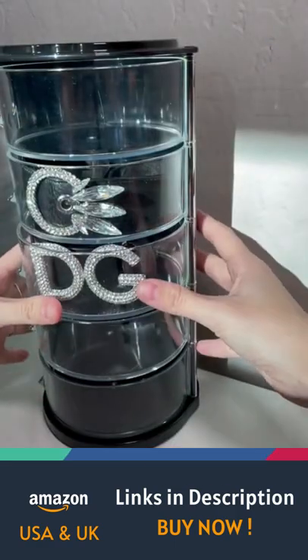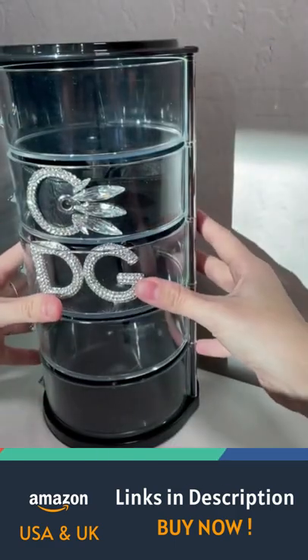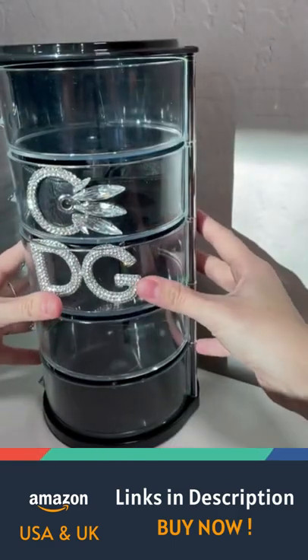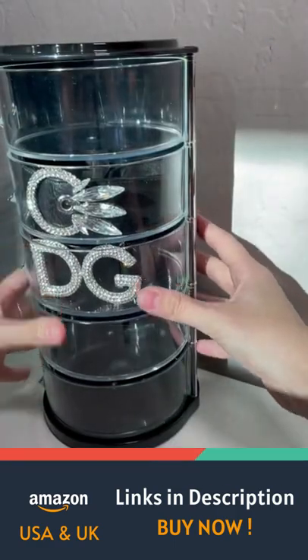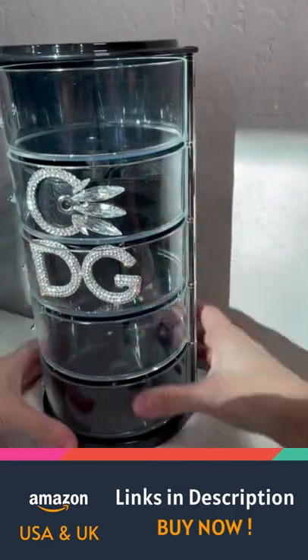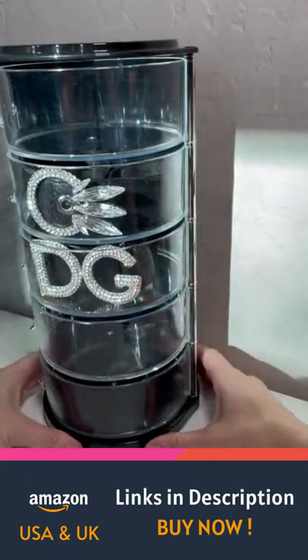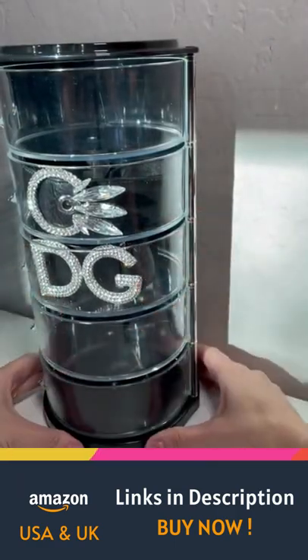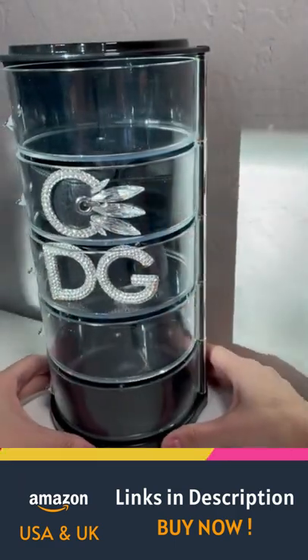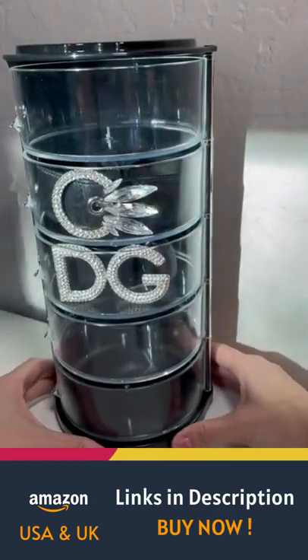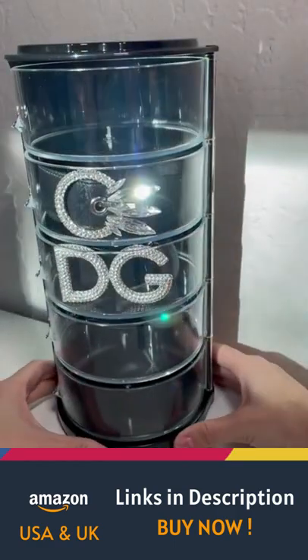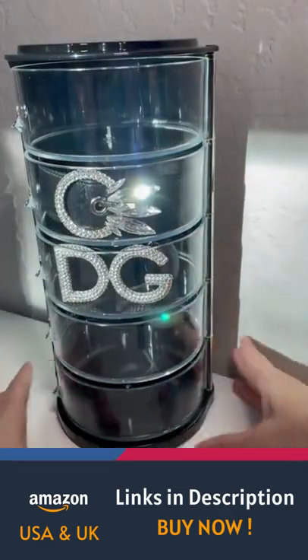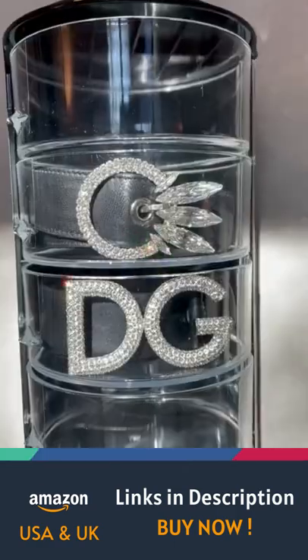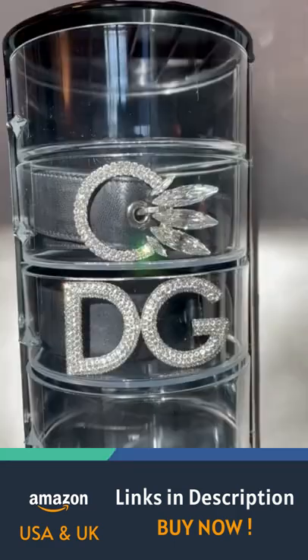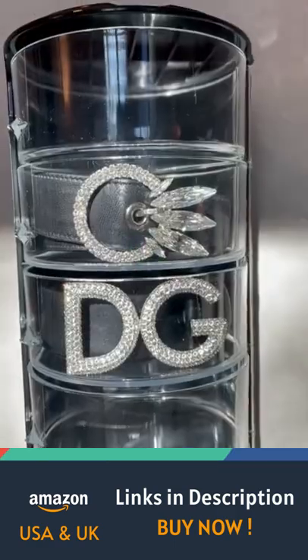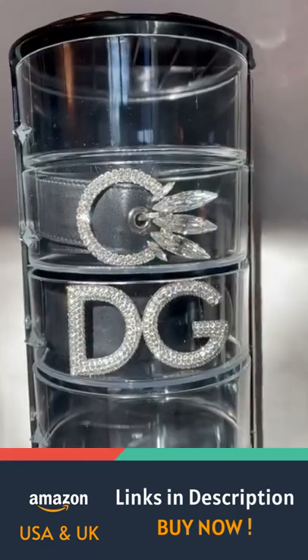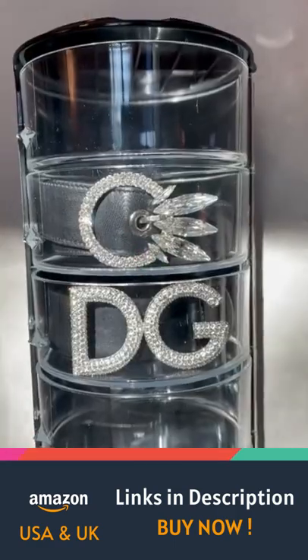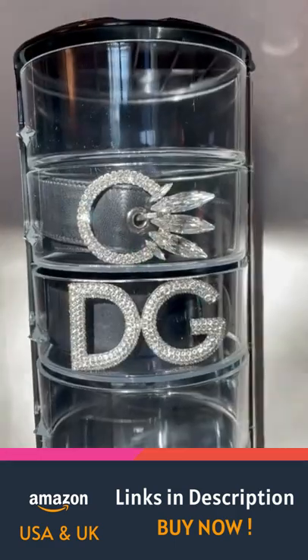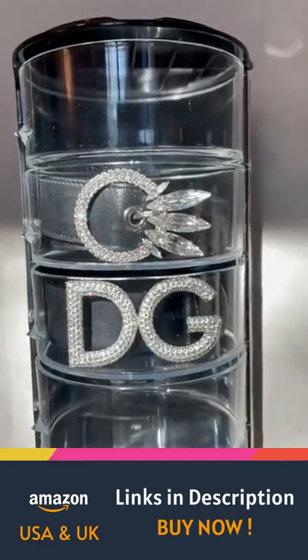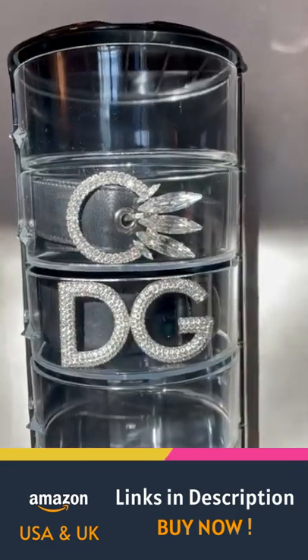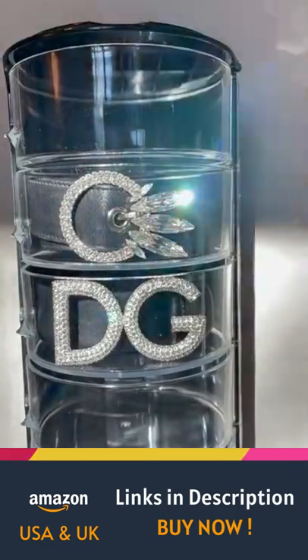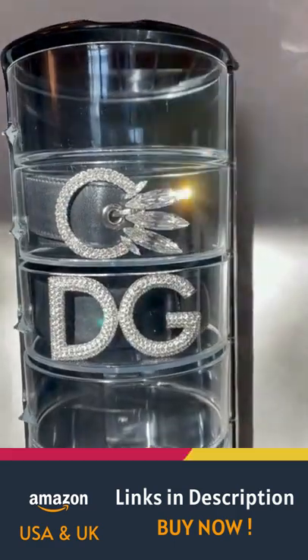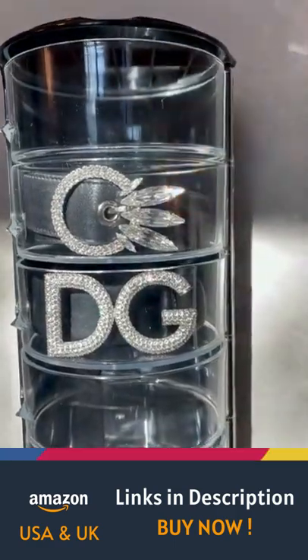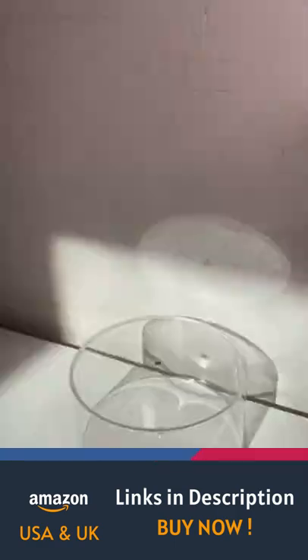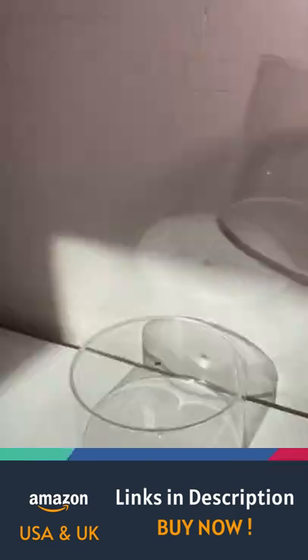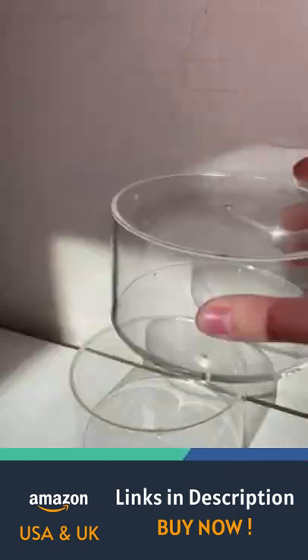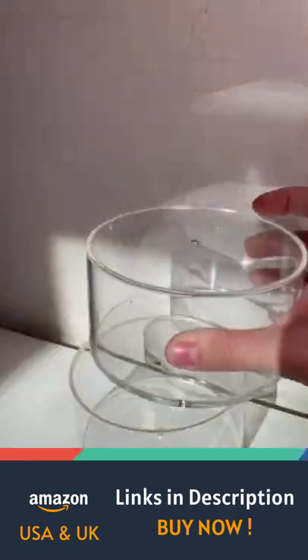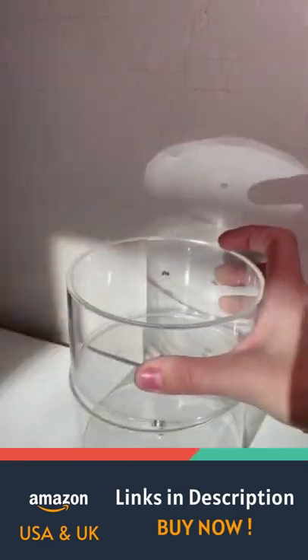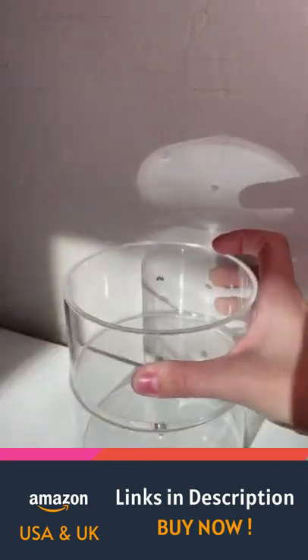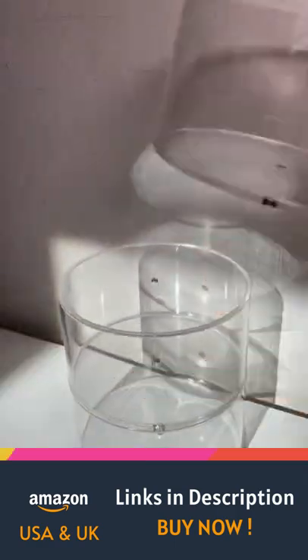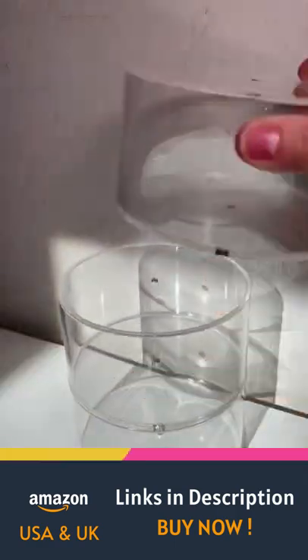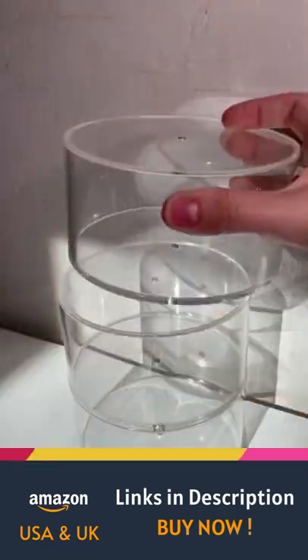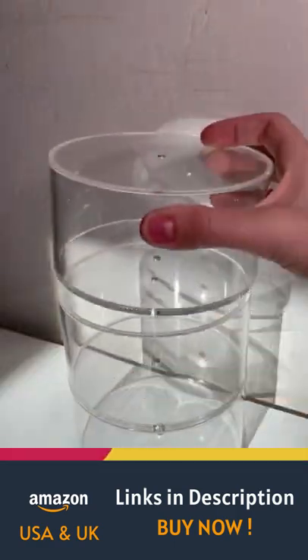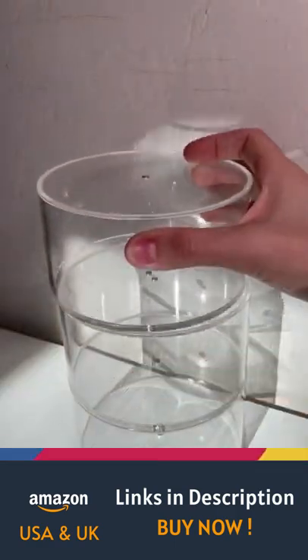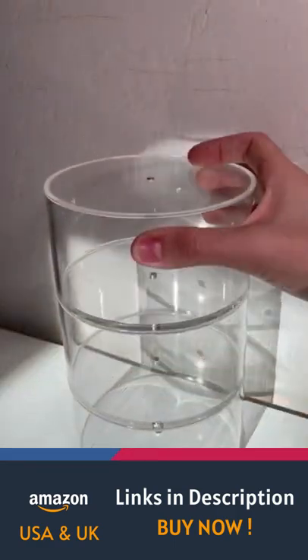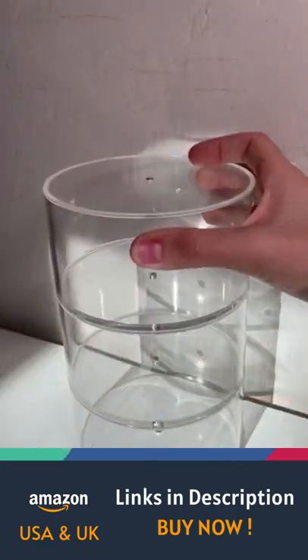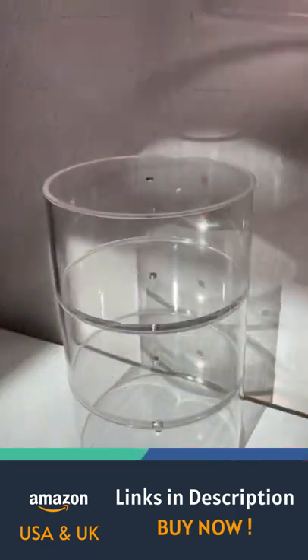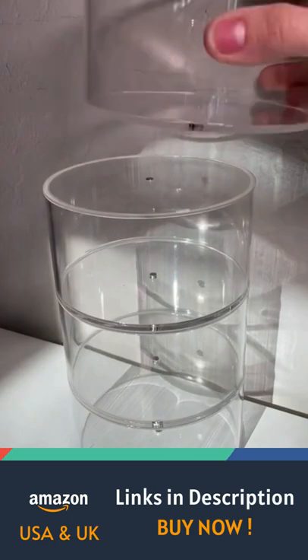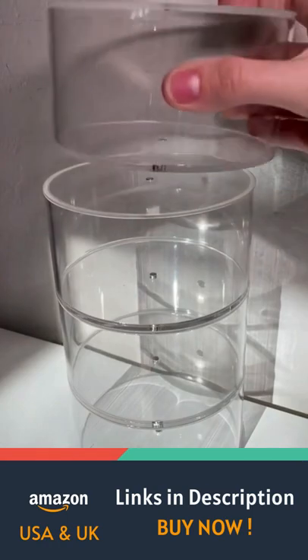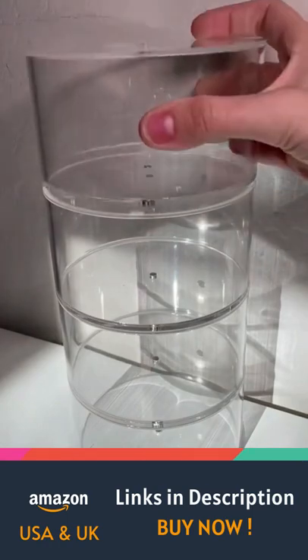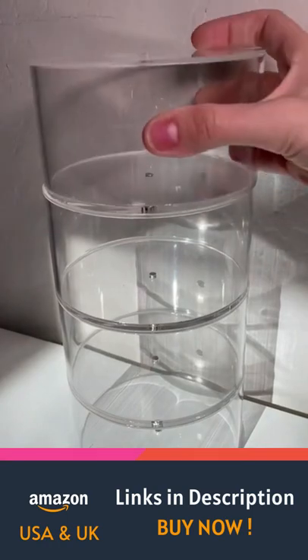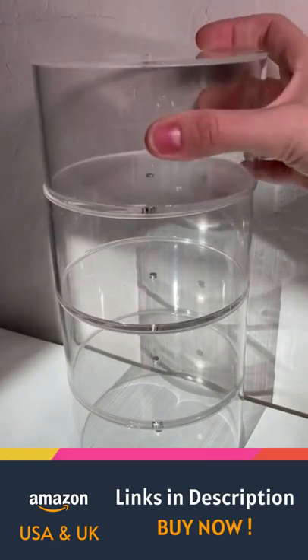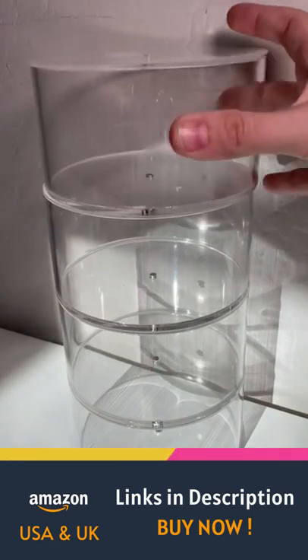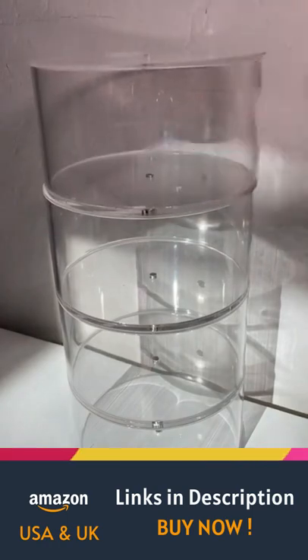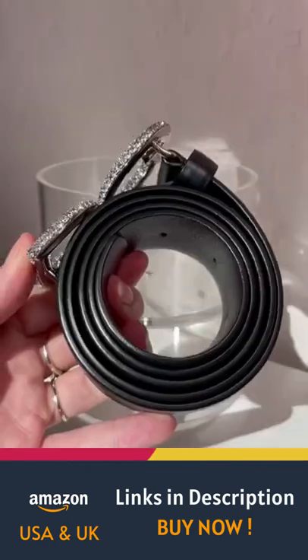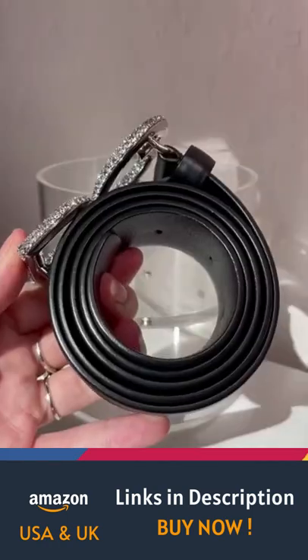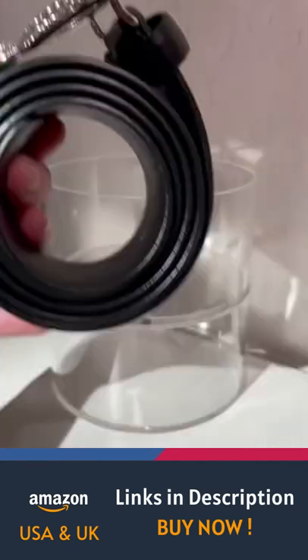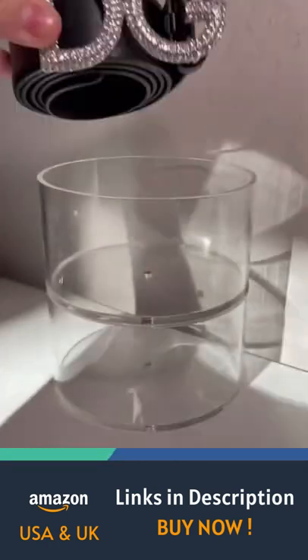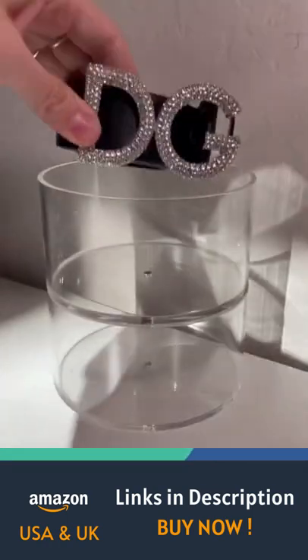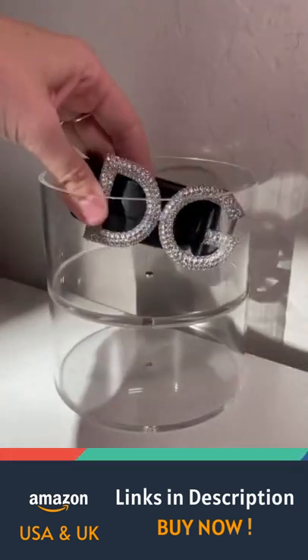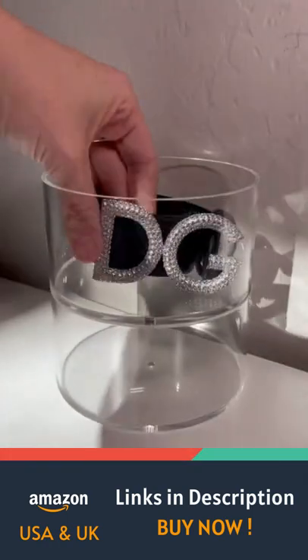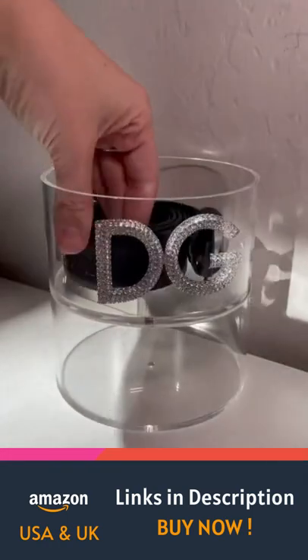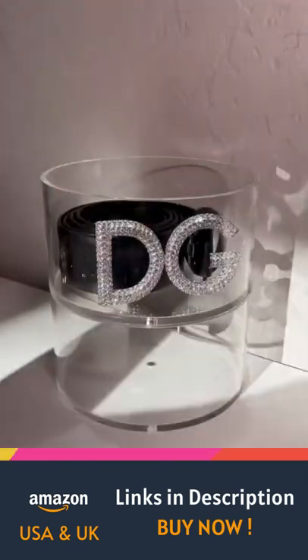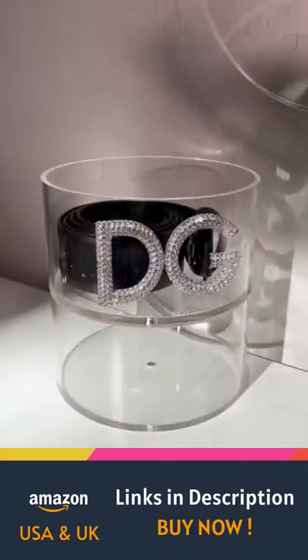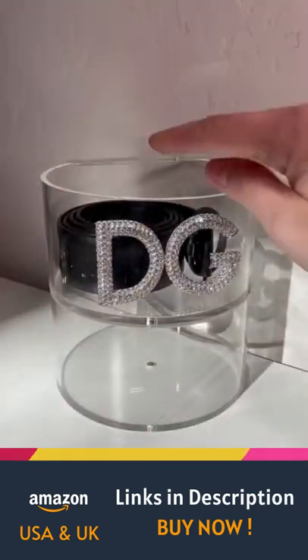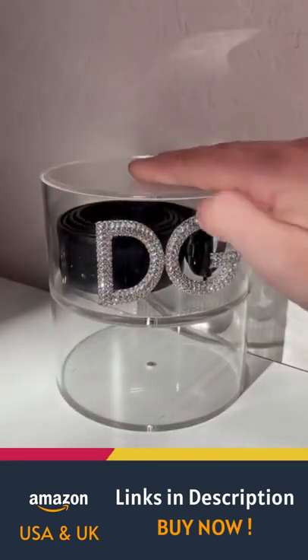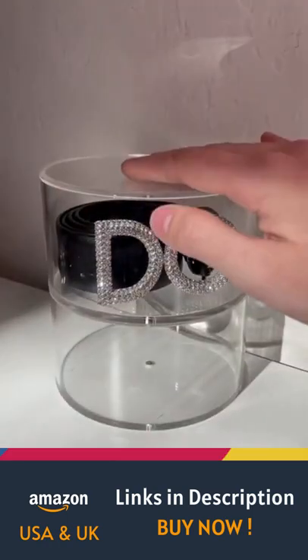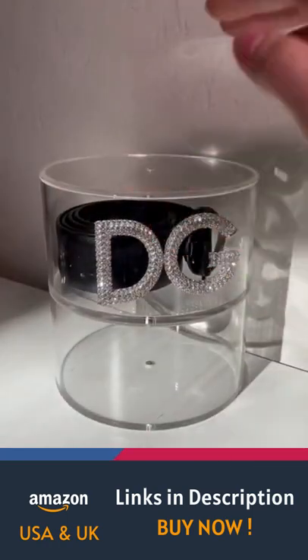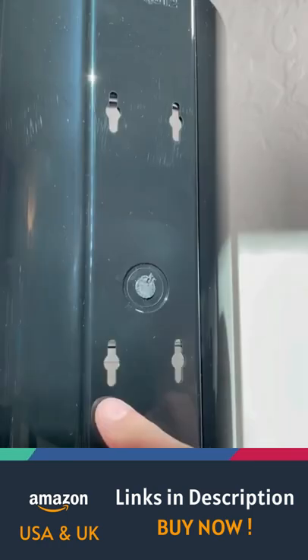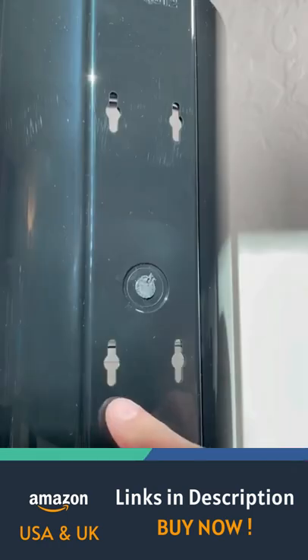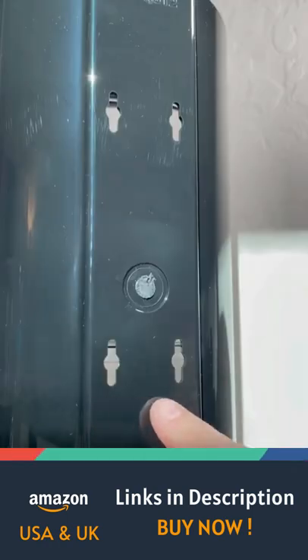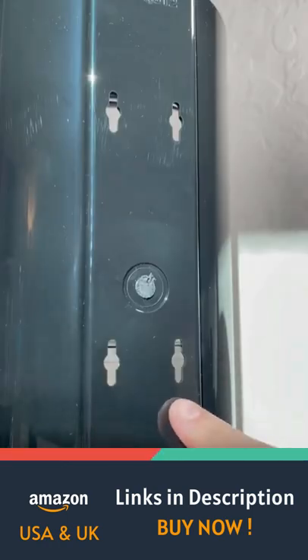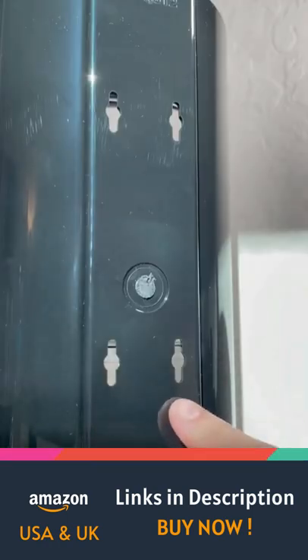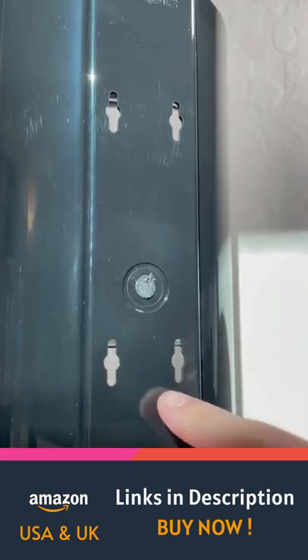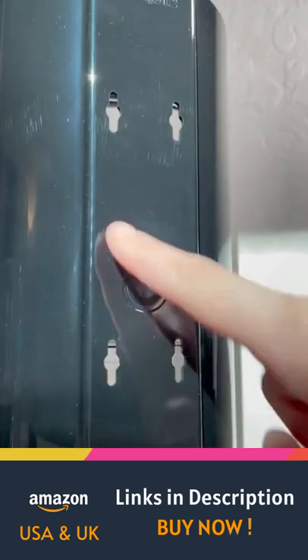These are the perfect addition to anyone's closet, and they're a really good way to keep those expensive belts safe and in good quality. They even have one that you can mount.